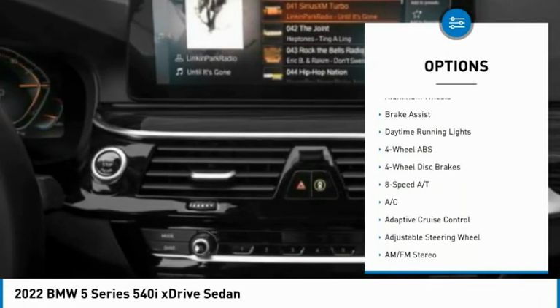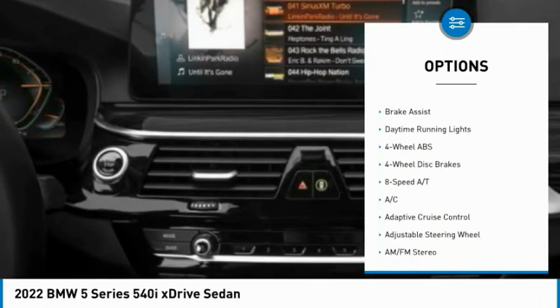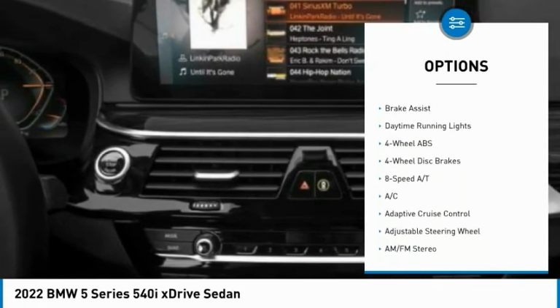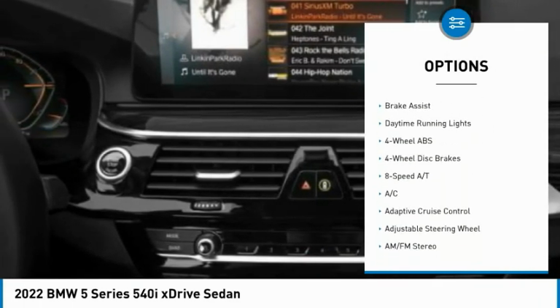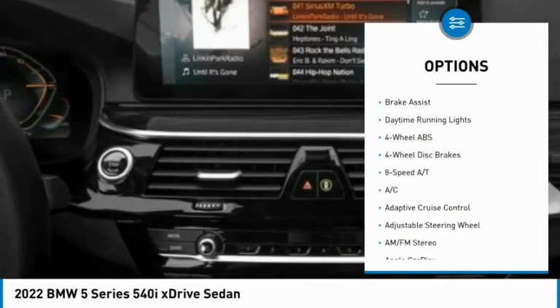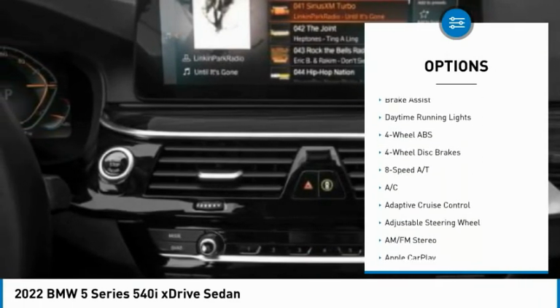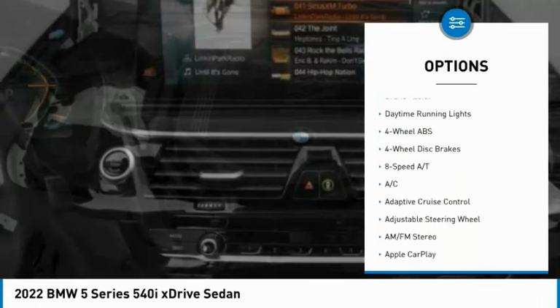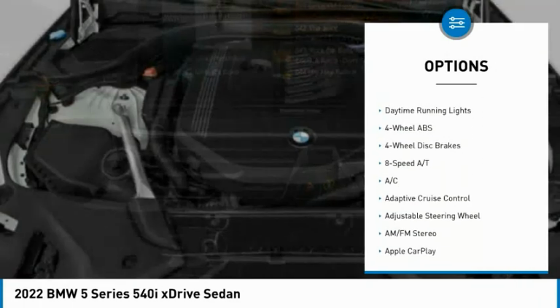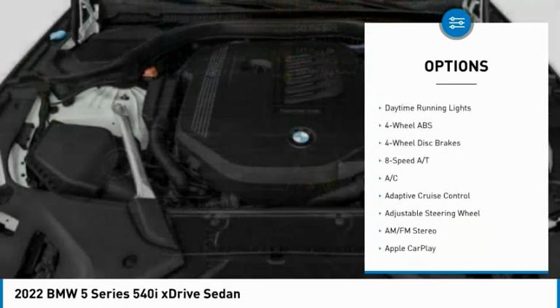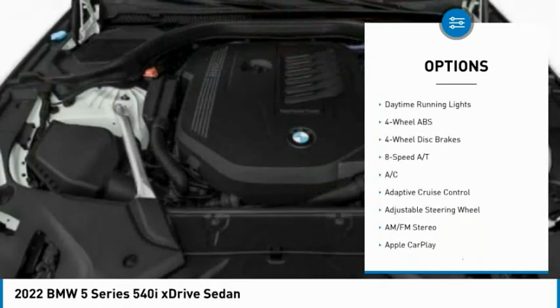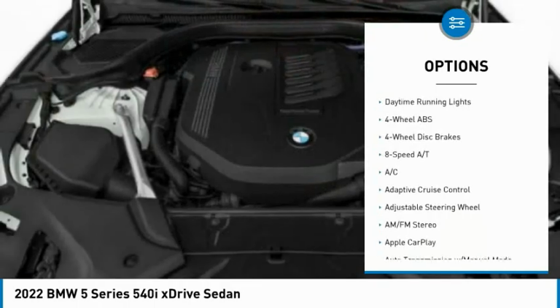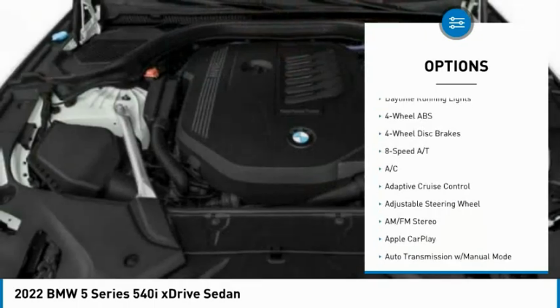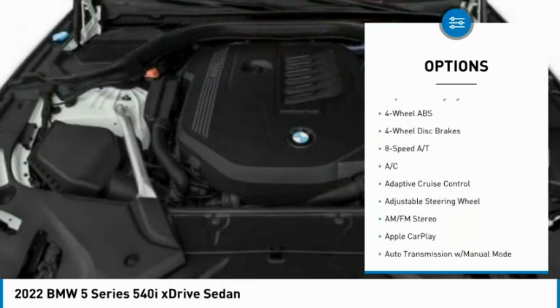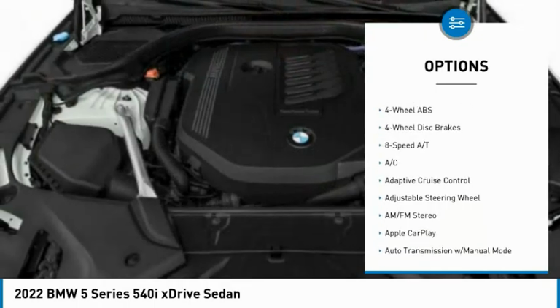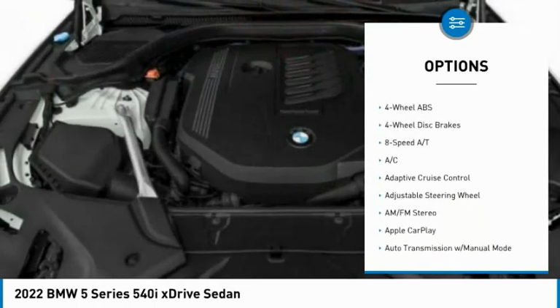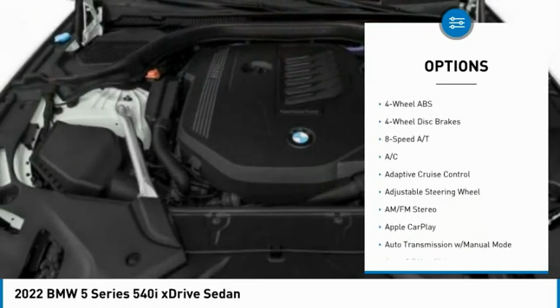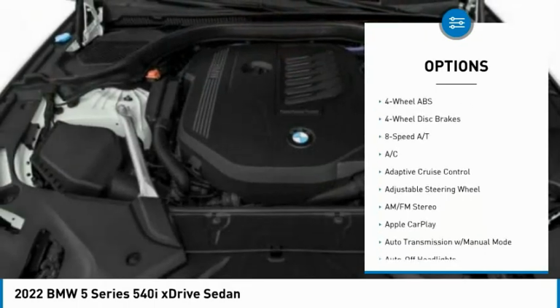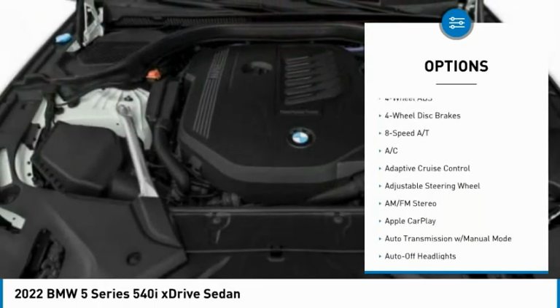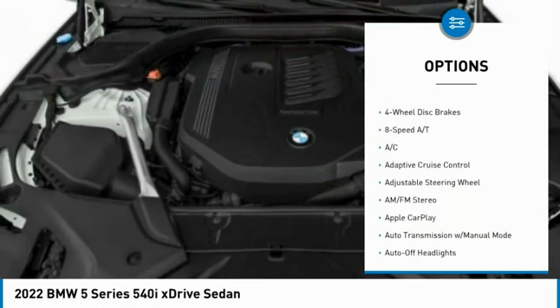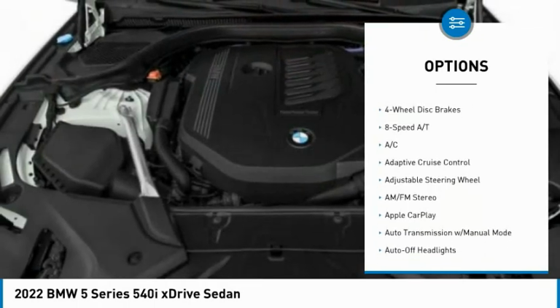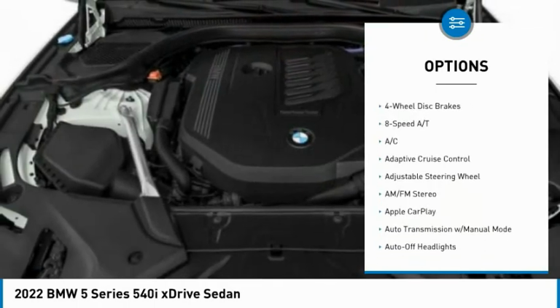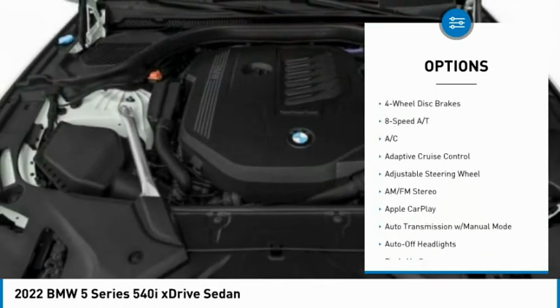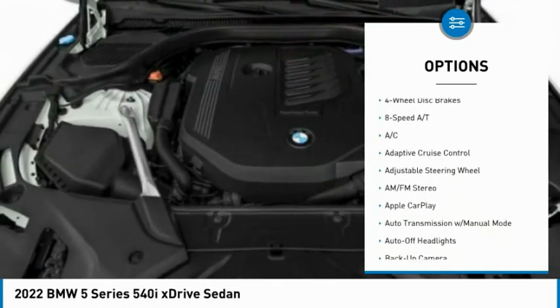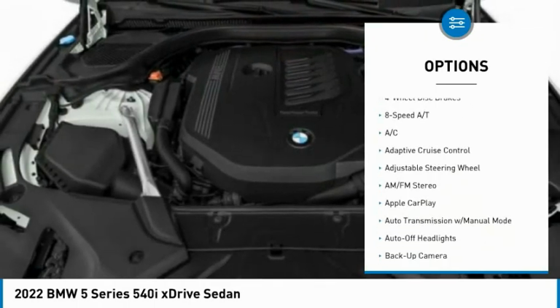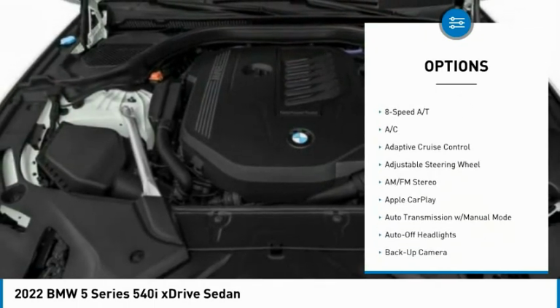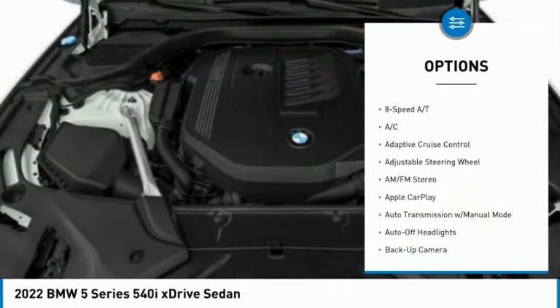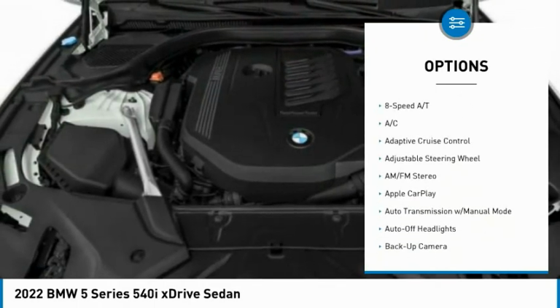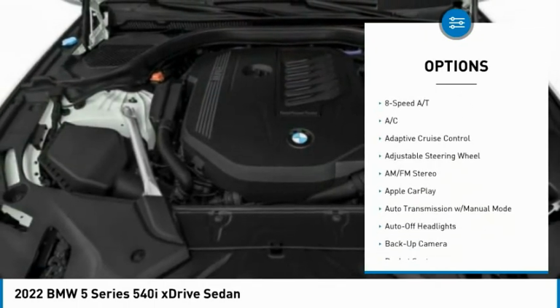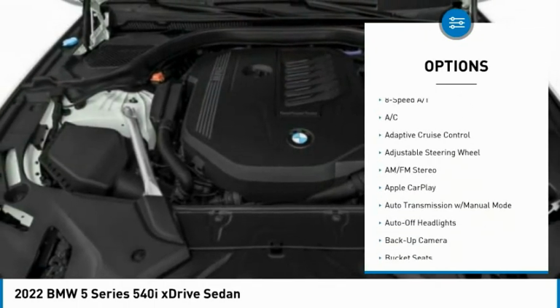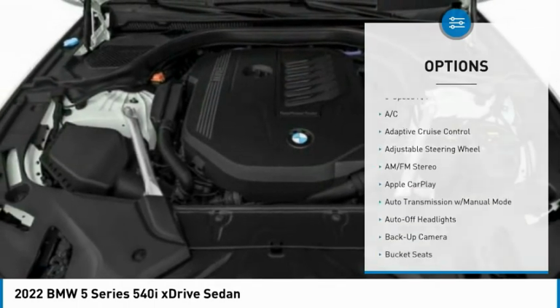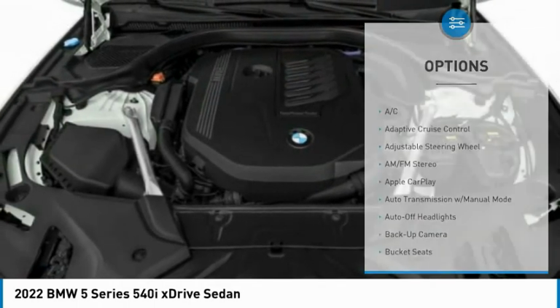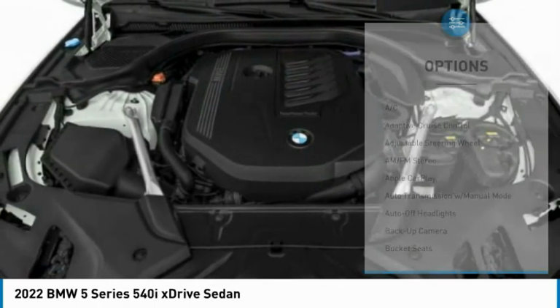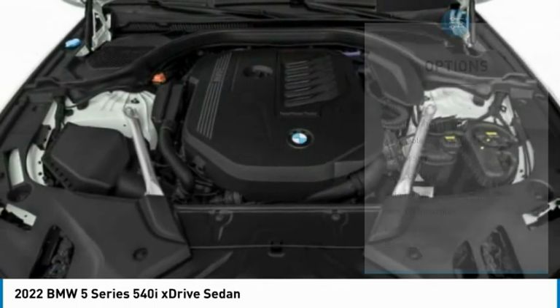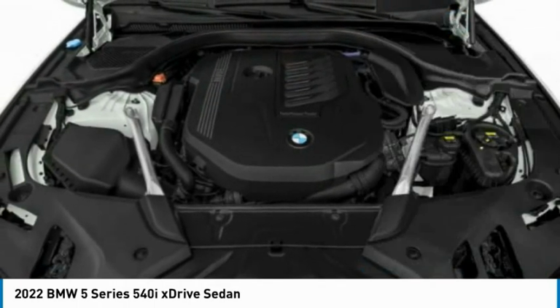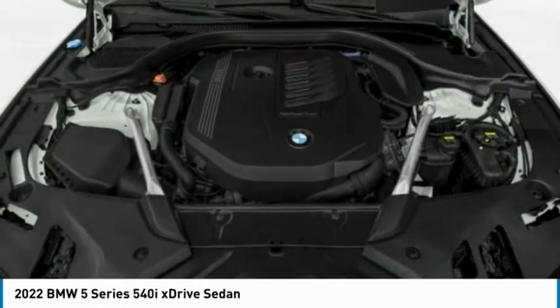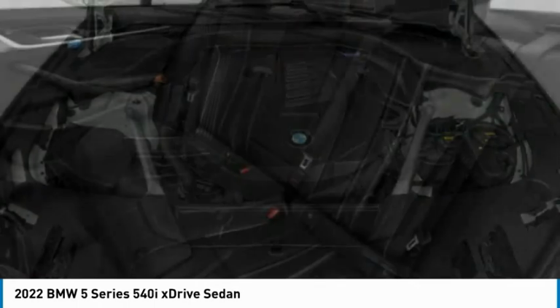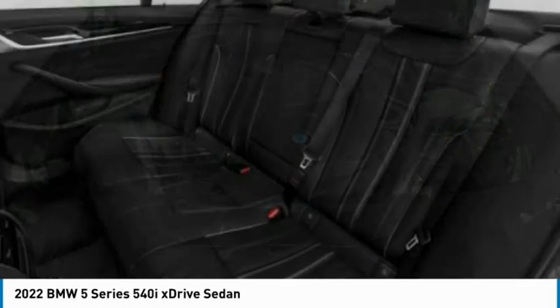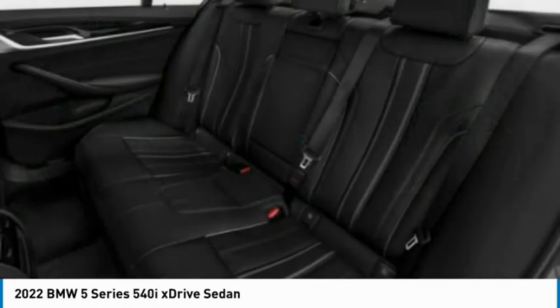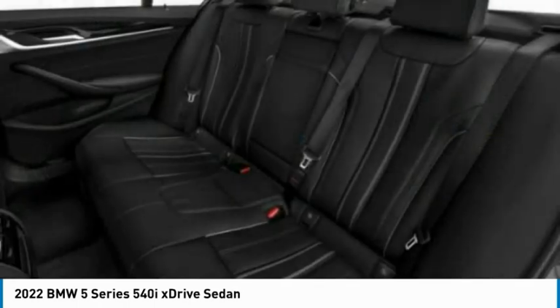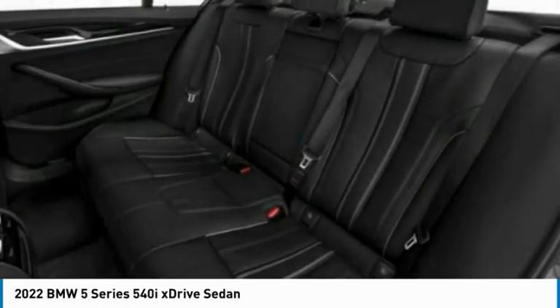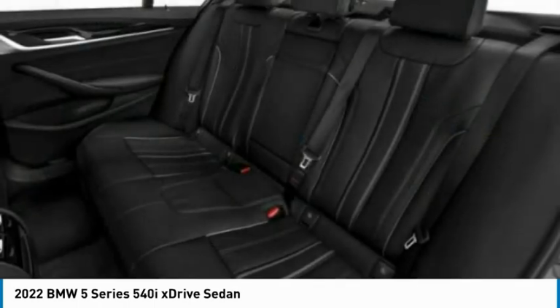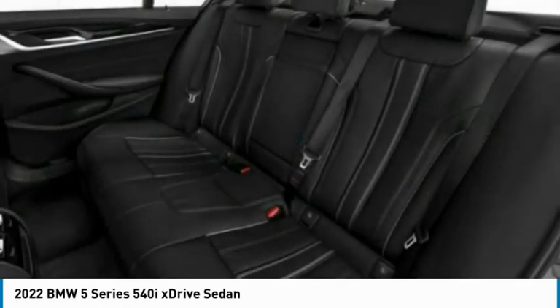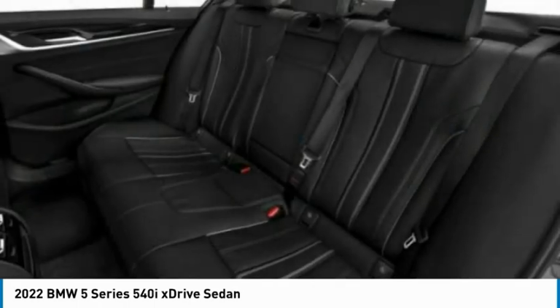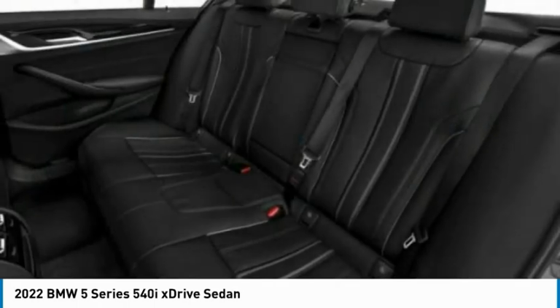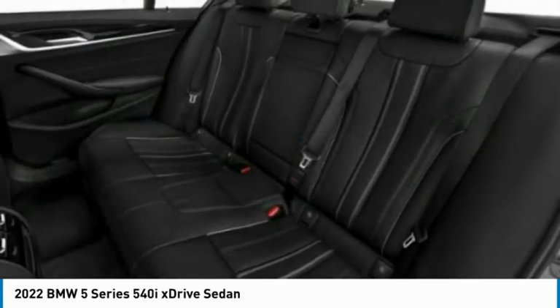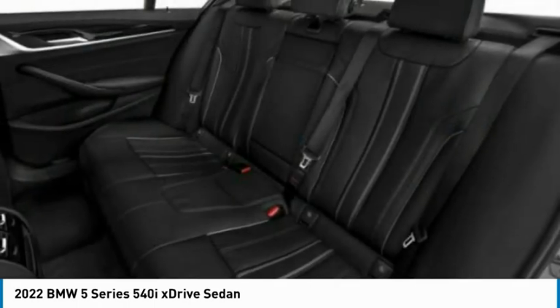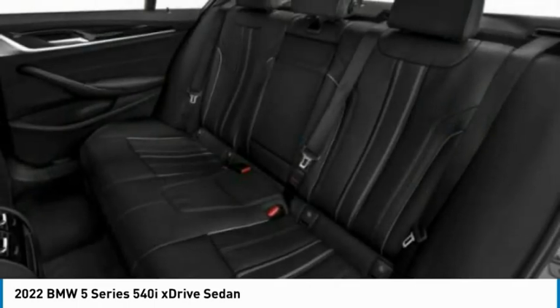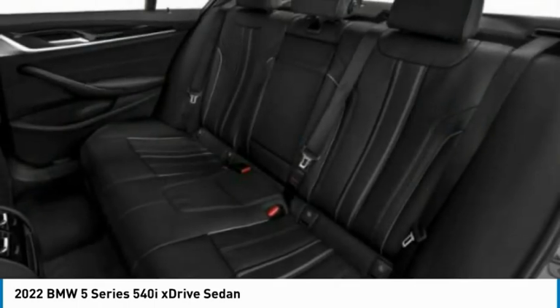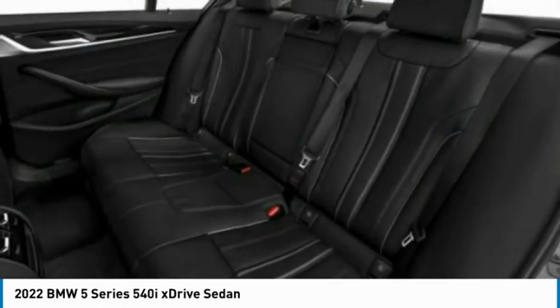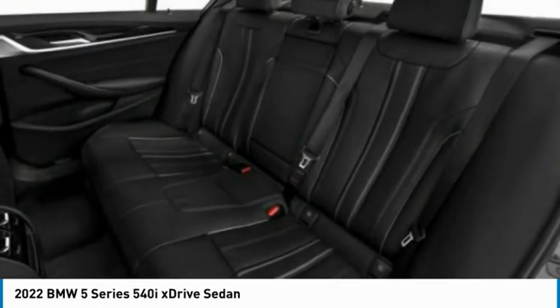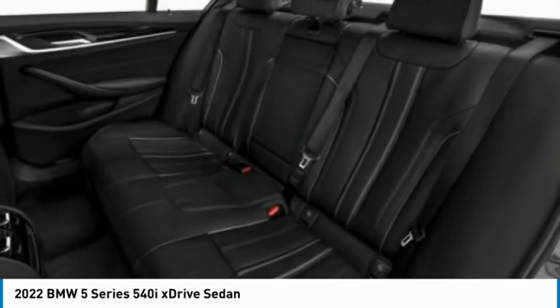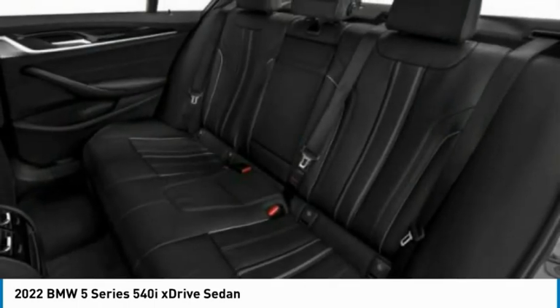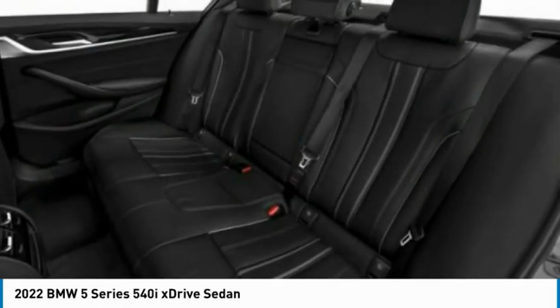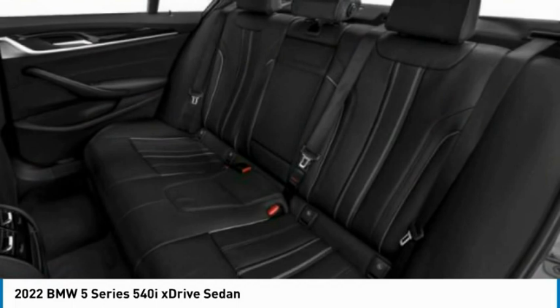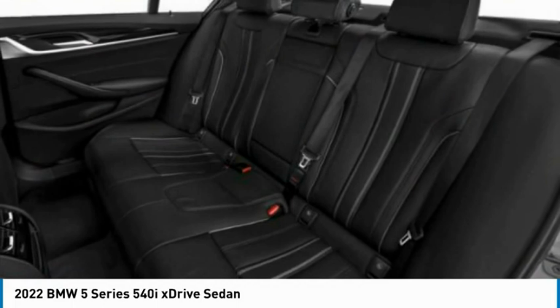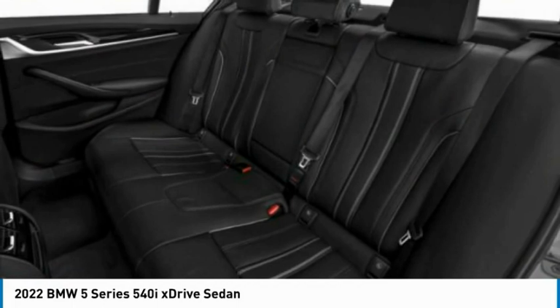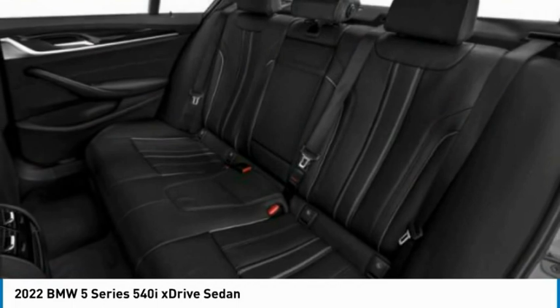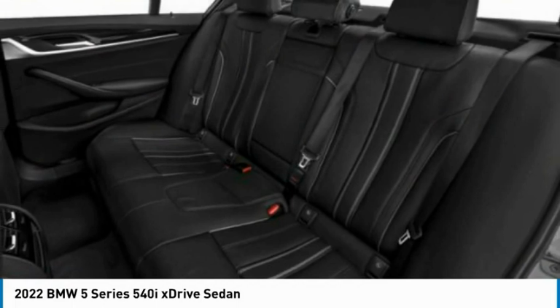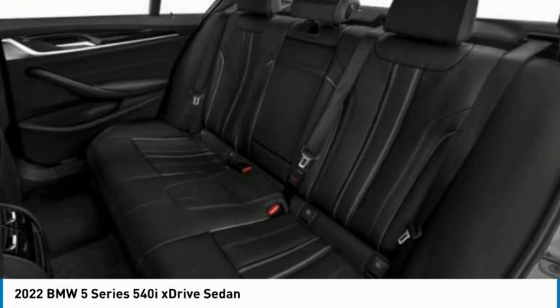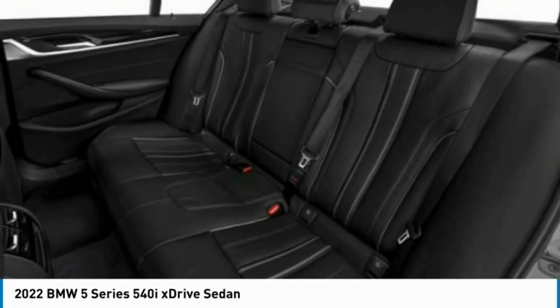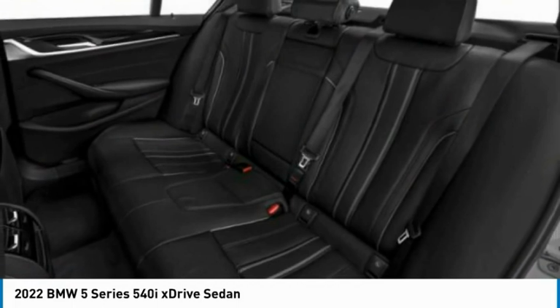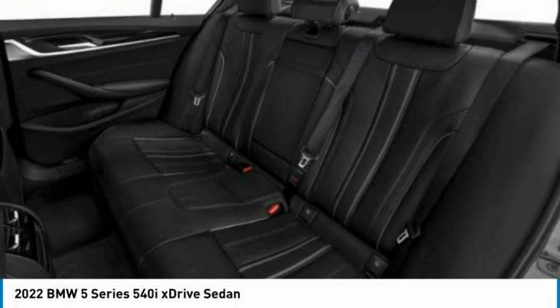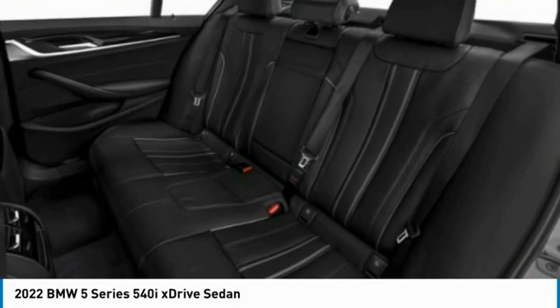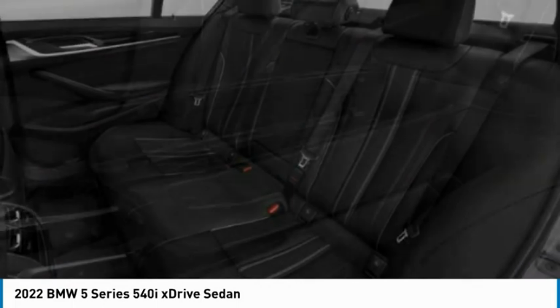All-wheel drive, electronic stability control, heated mirrors, aluminum wheels, brake assist, daytime running lights.